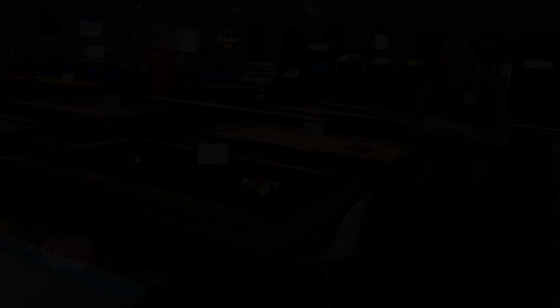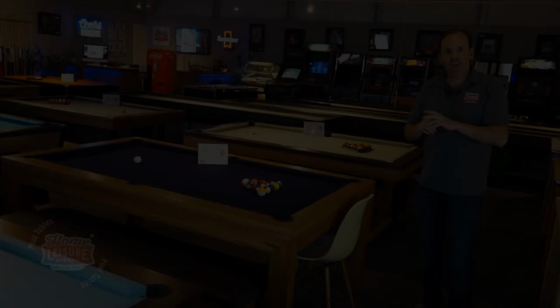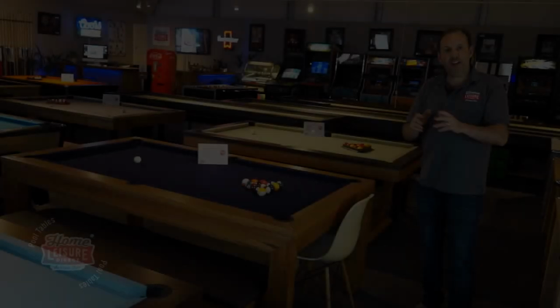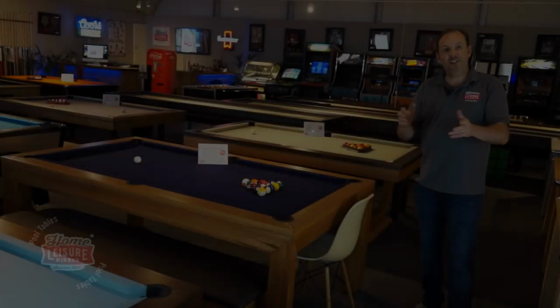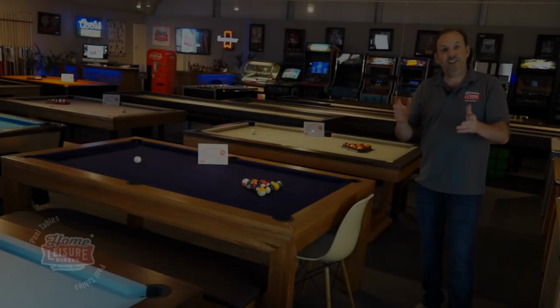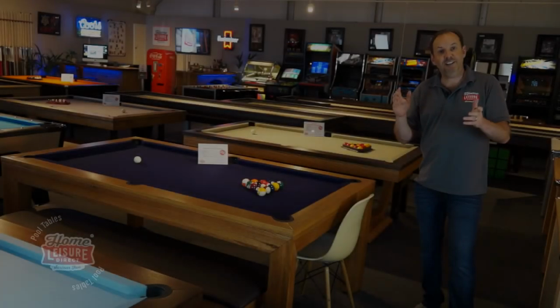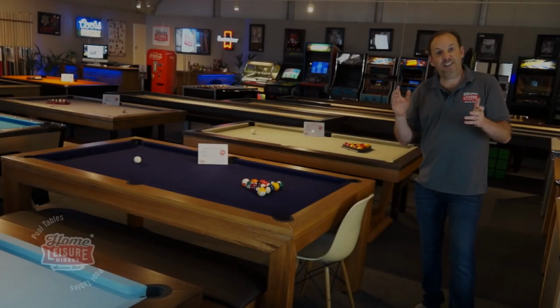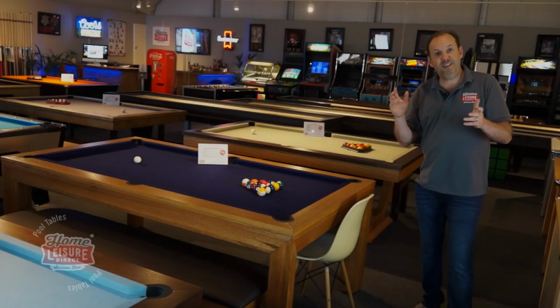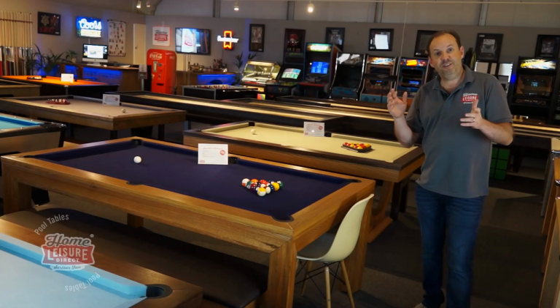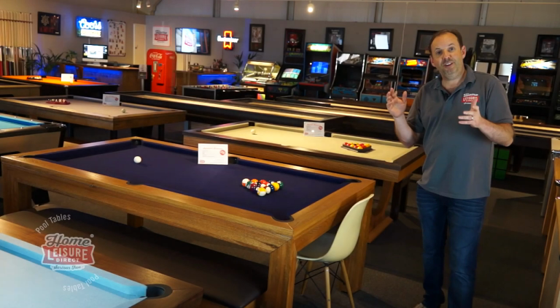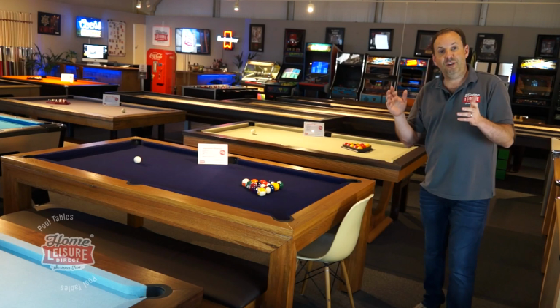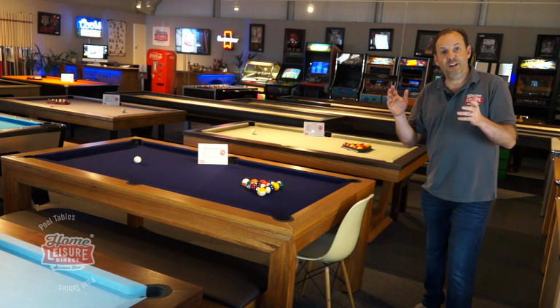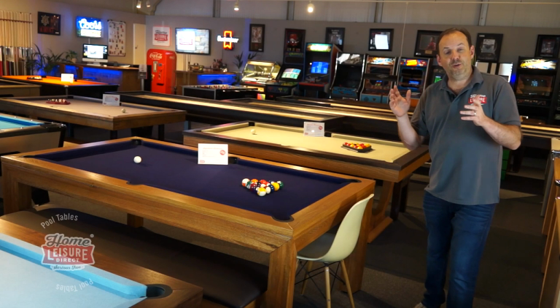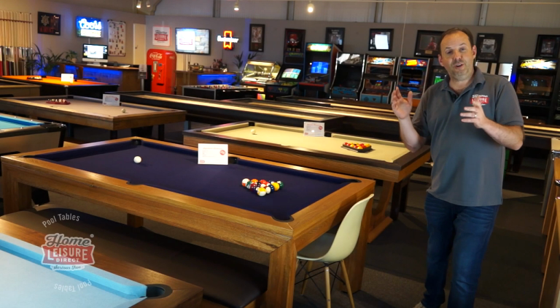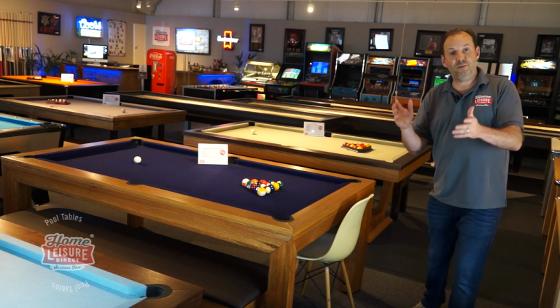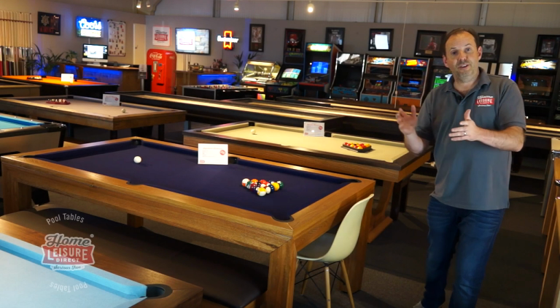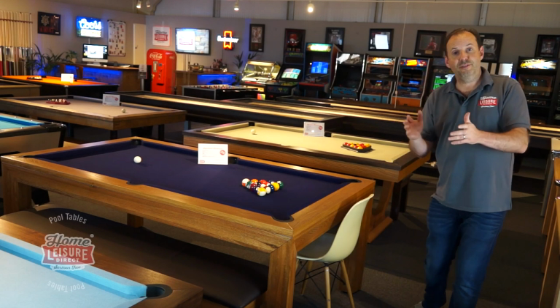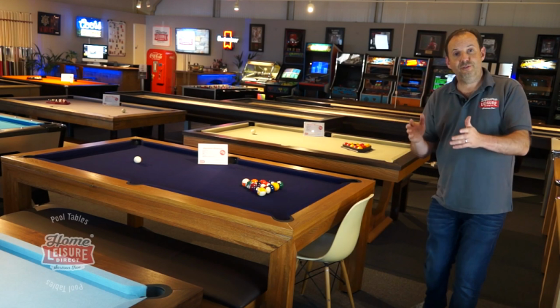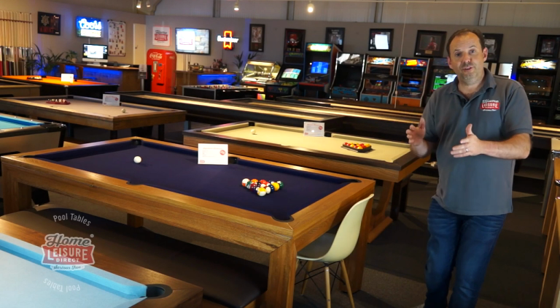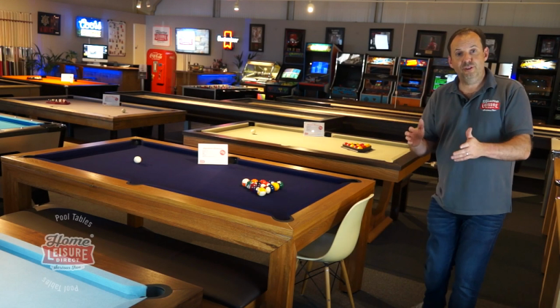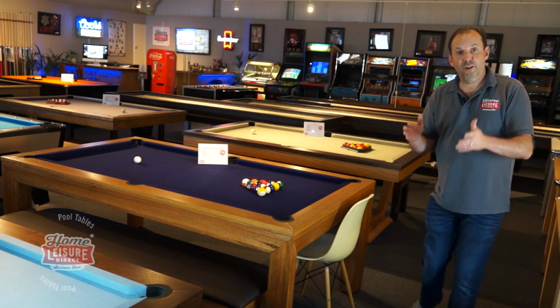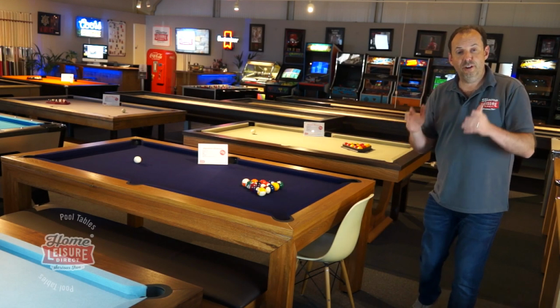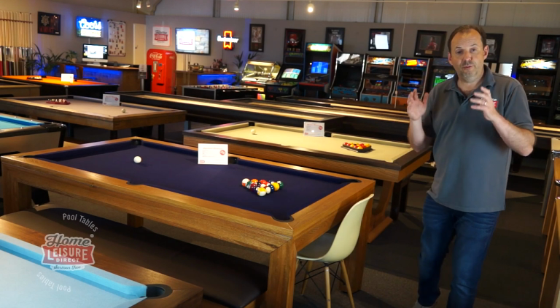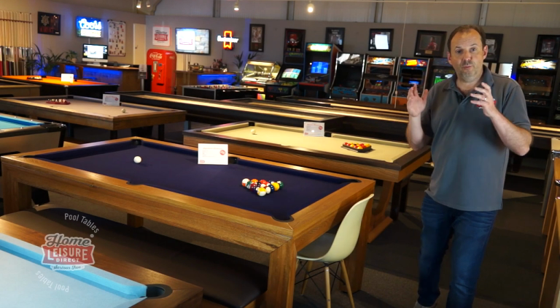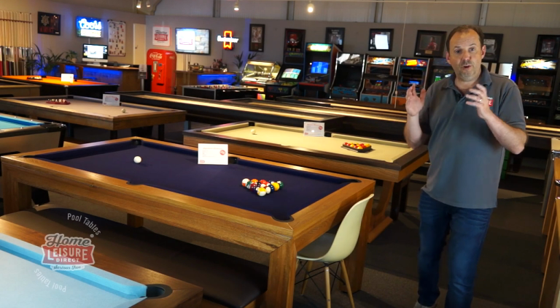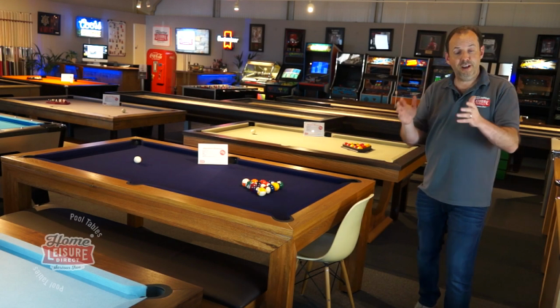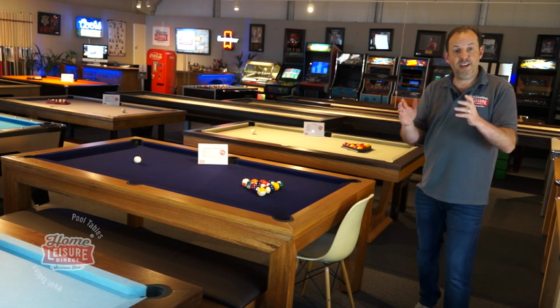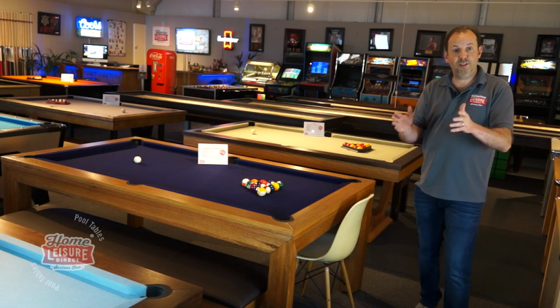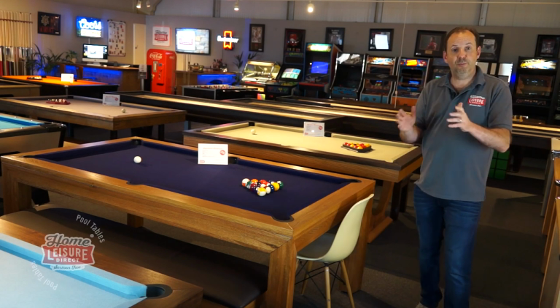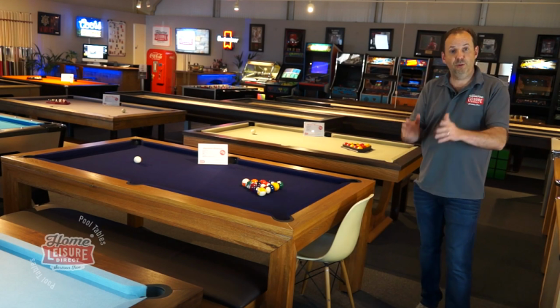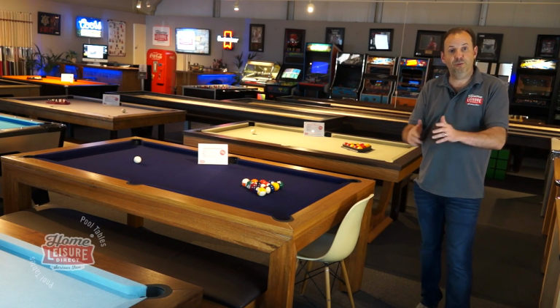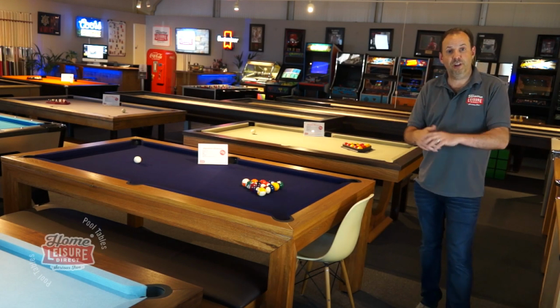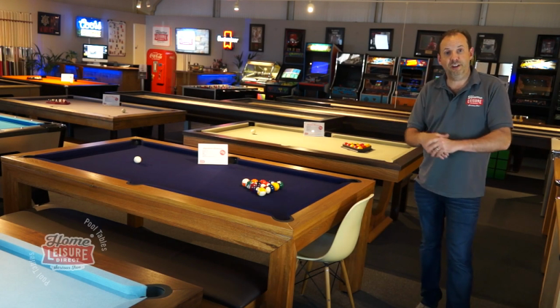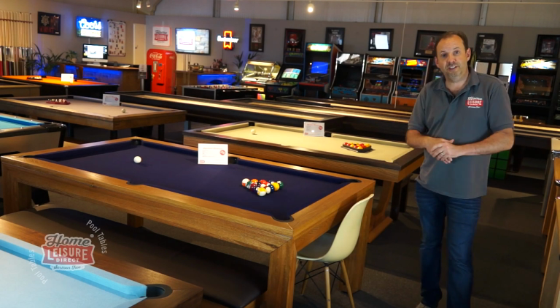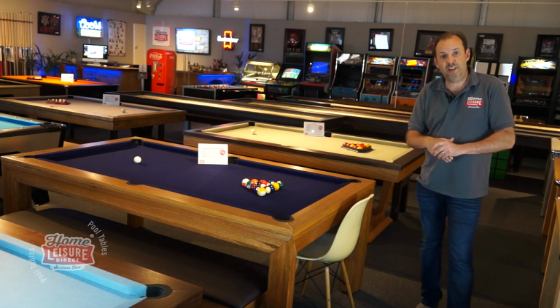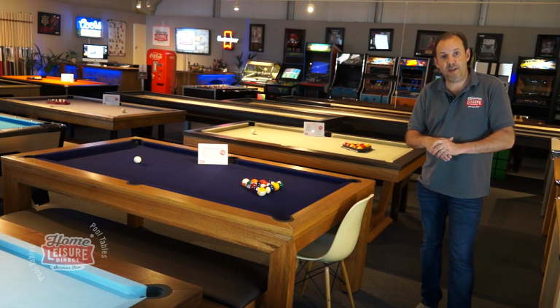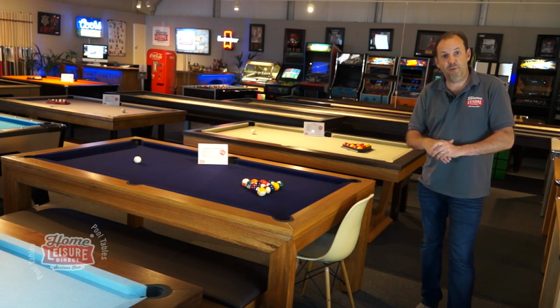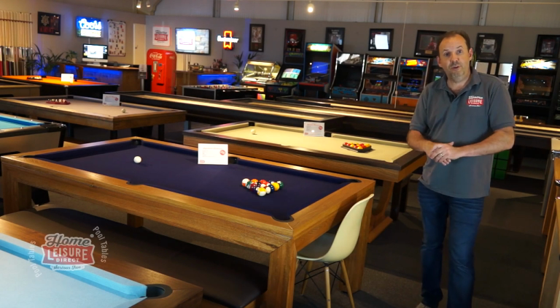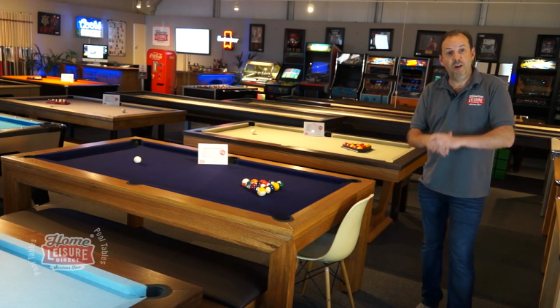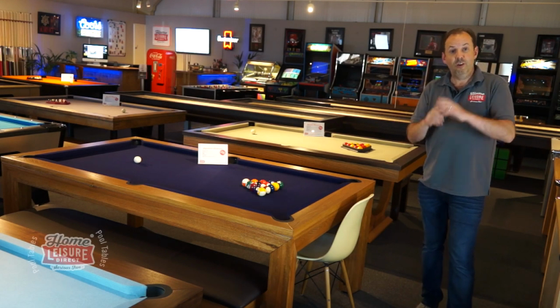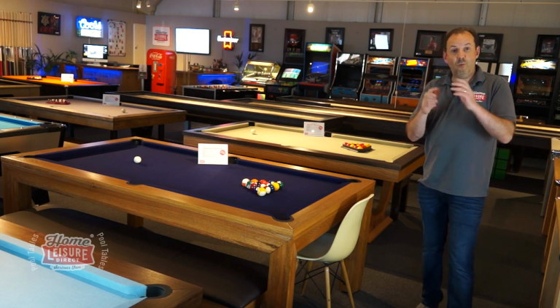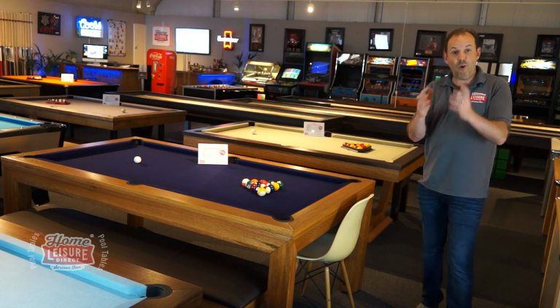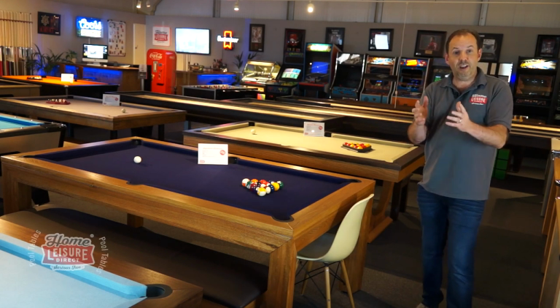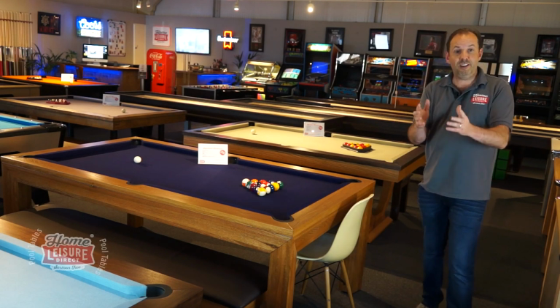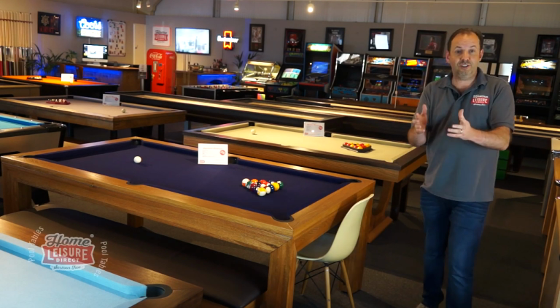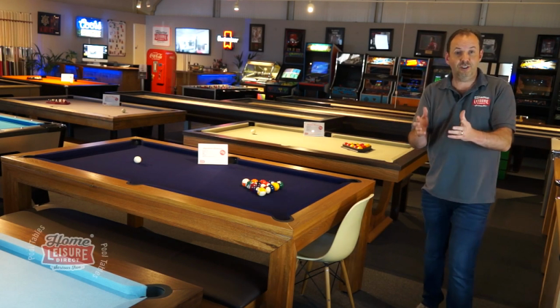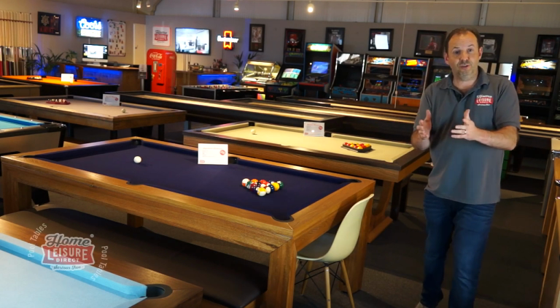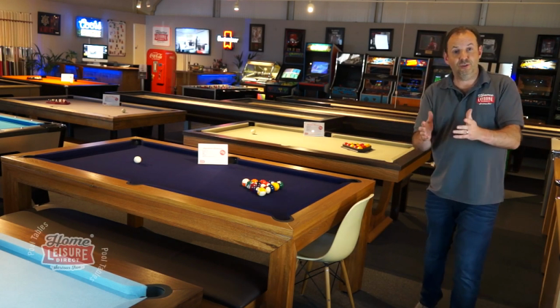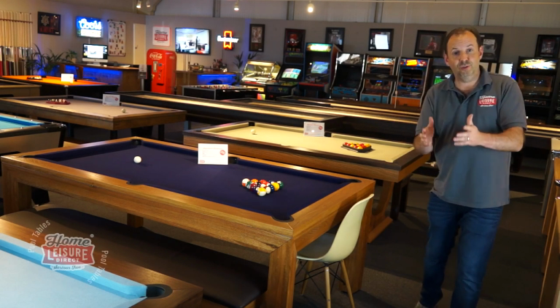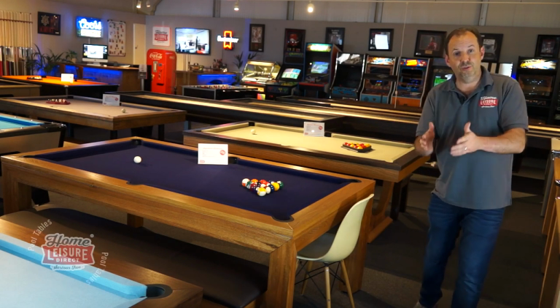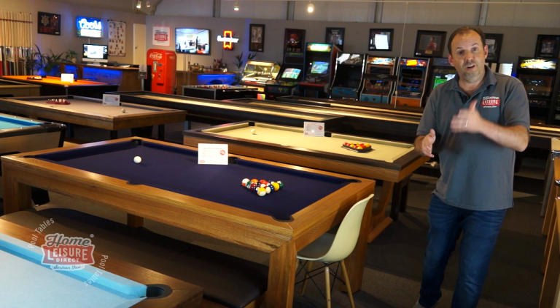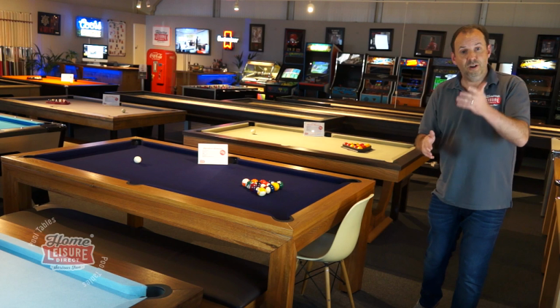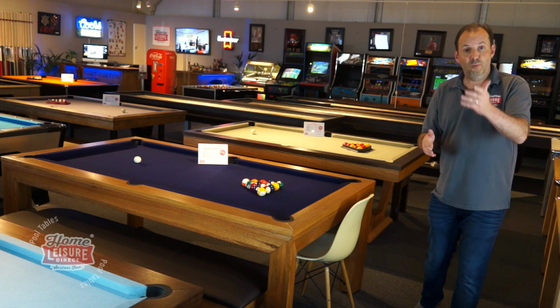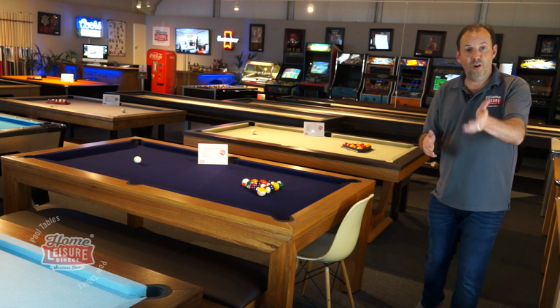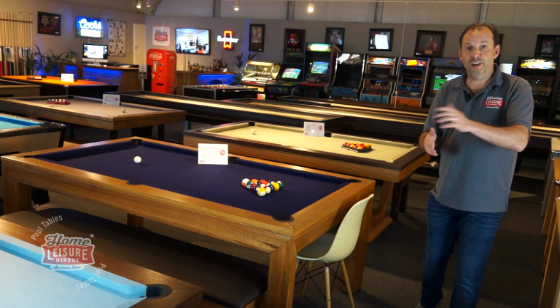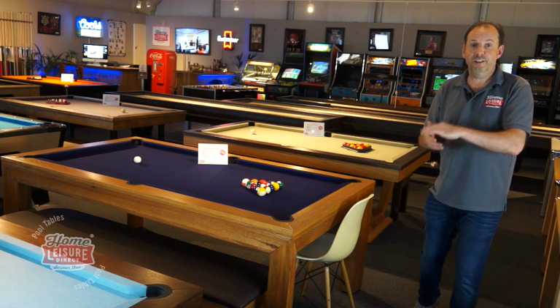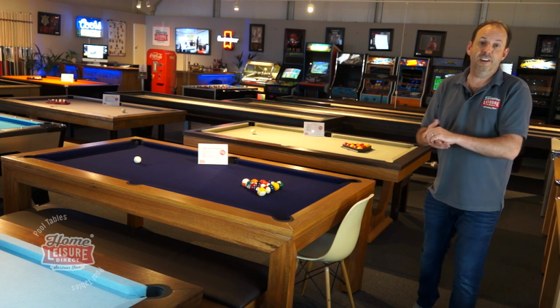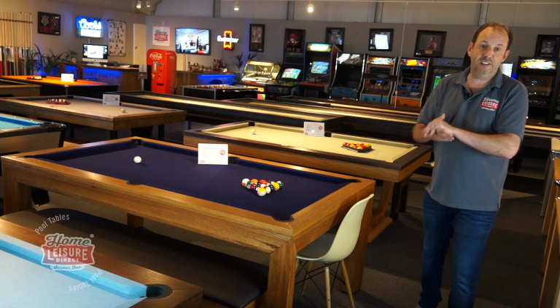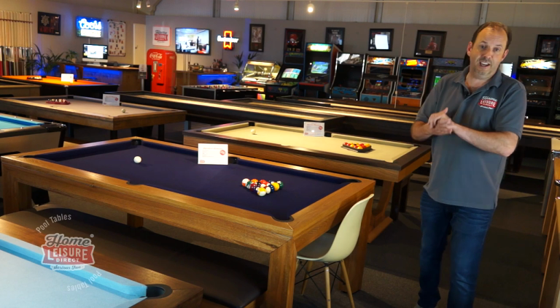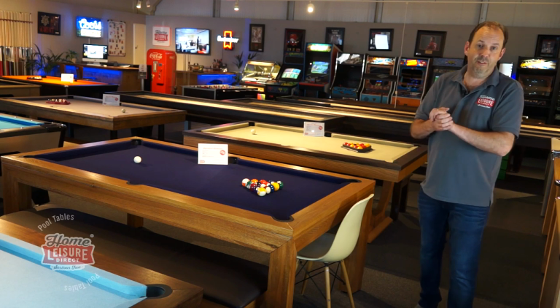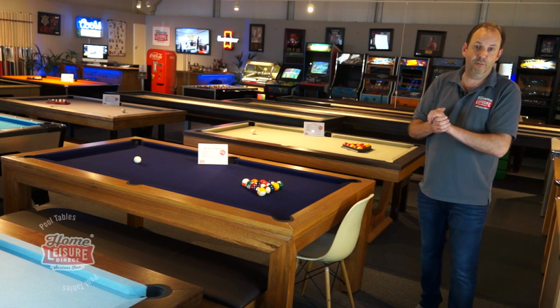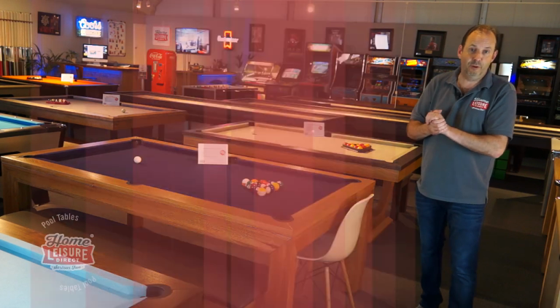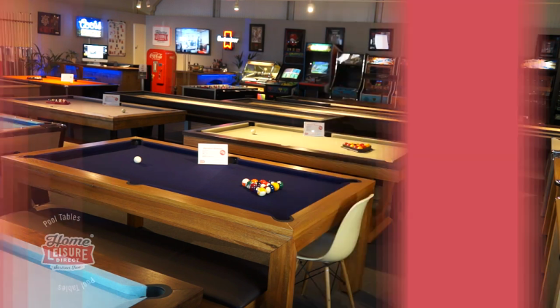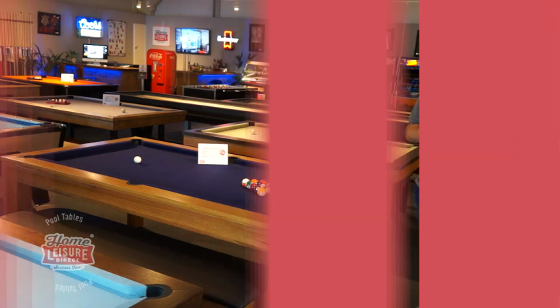Okay, so let's give you a quick run through of what is a pool dining table, why it's so cool, and why you need to have one.